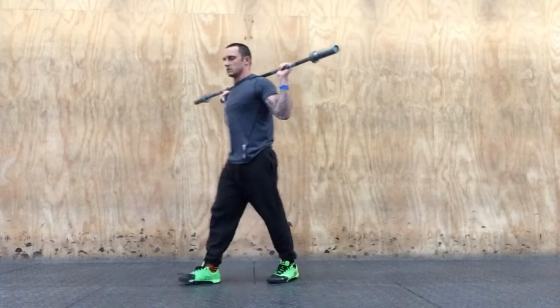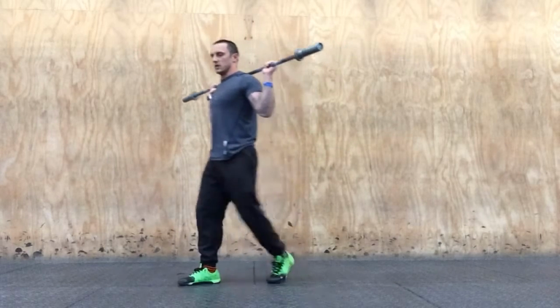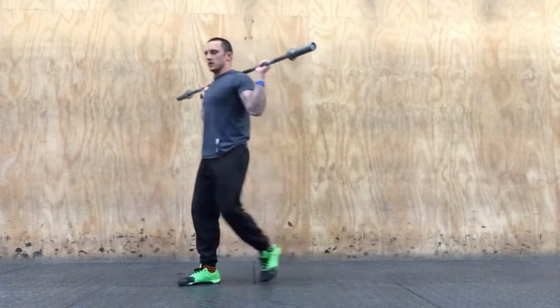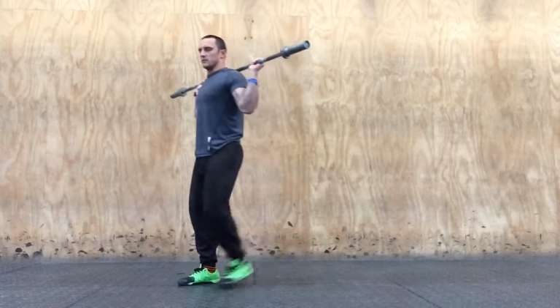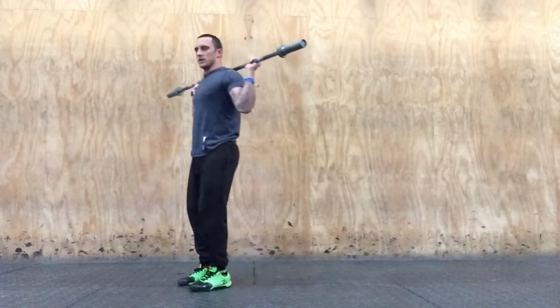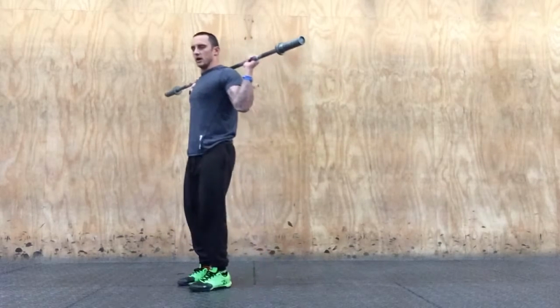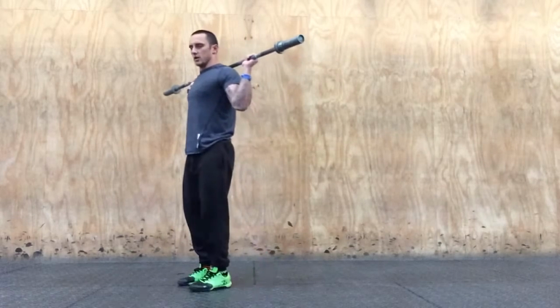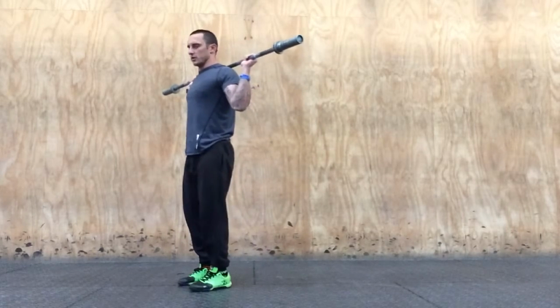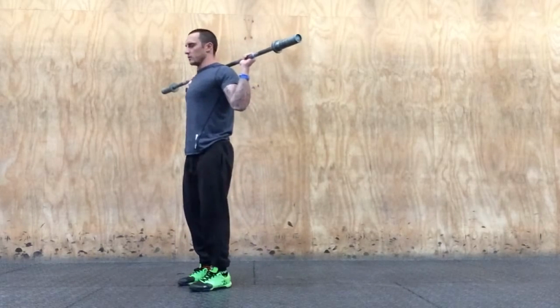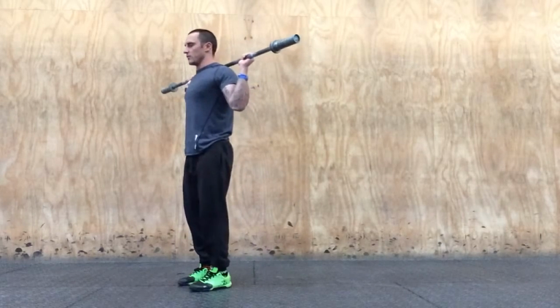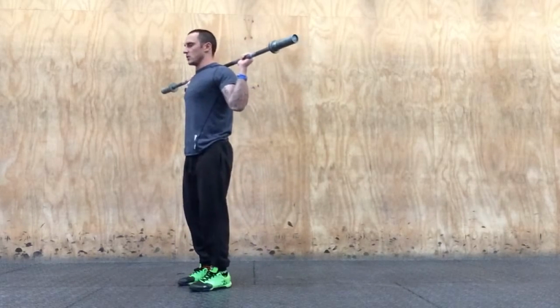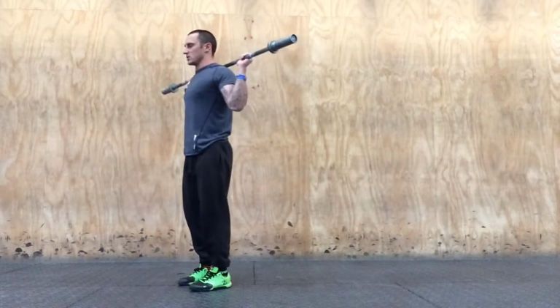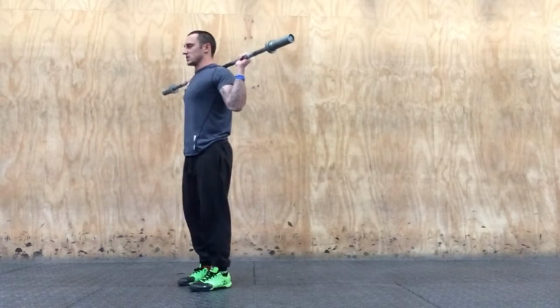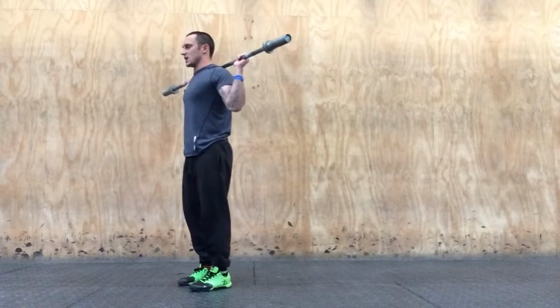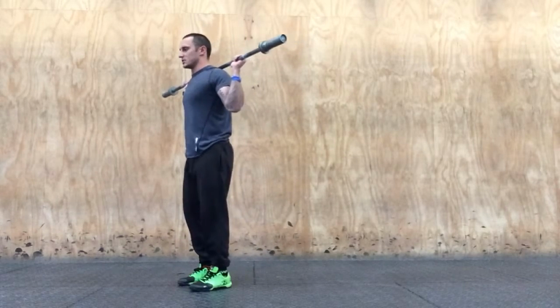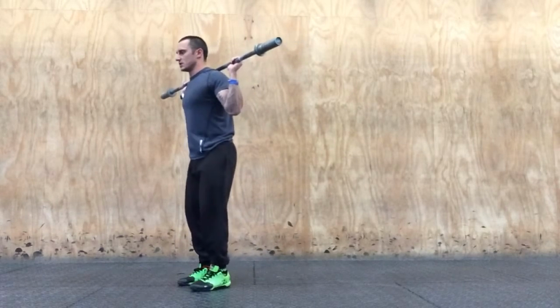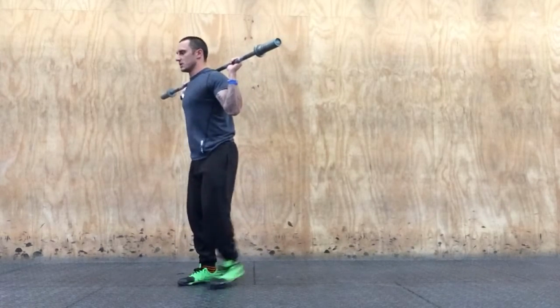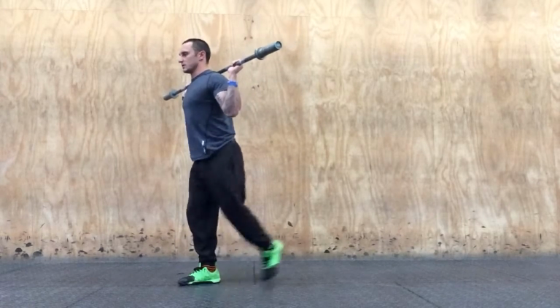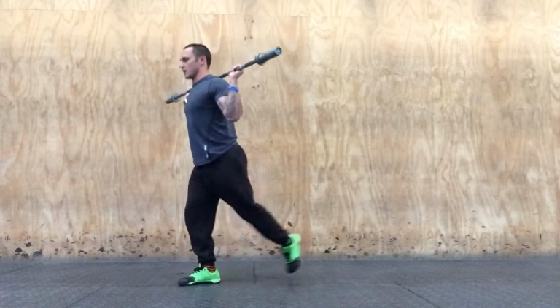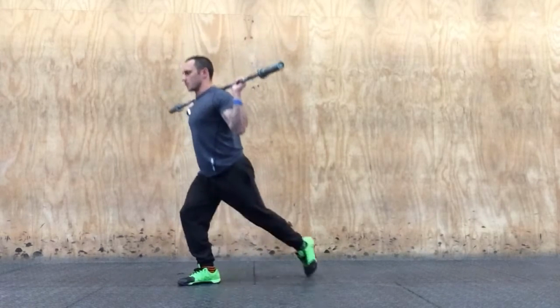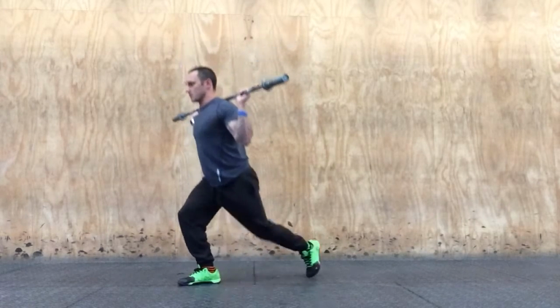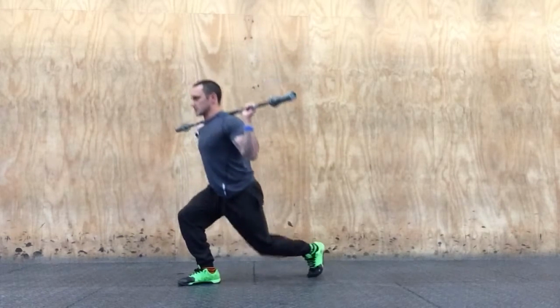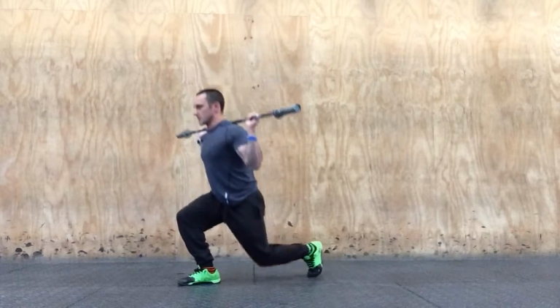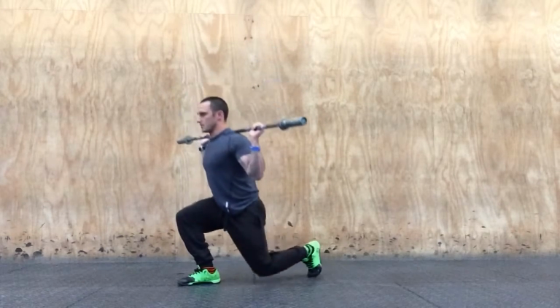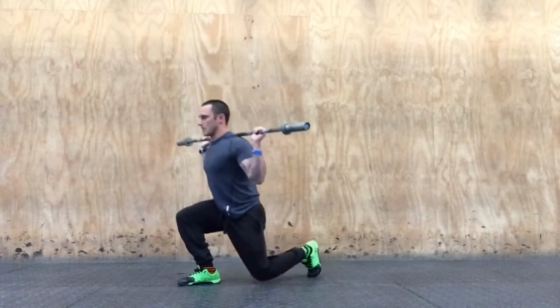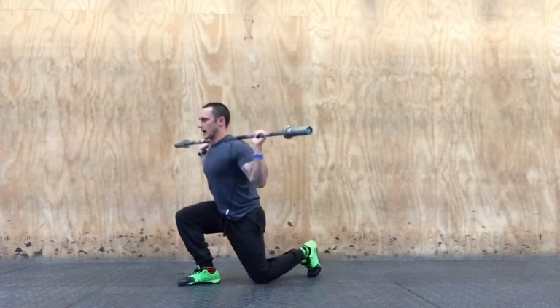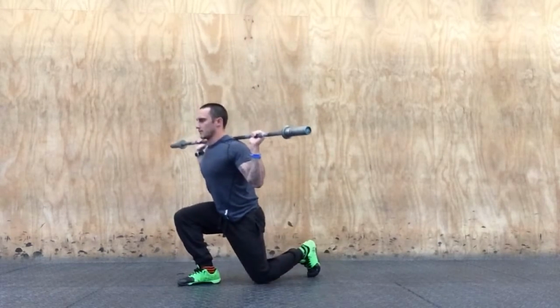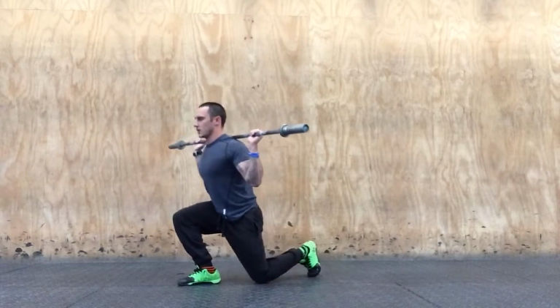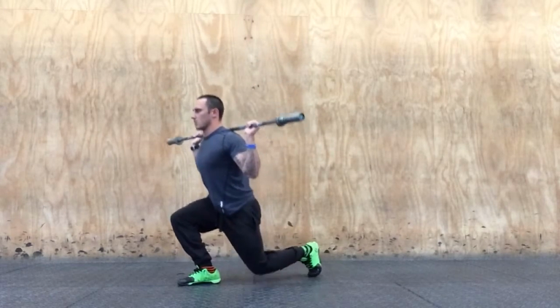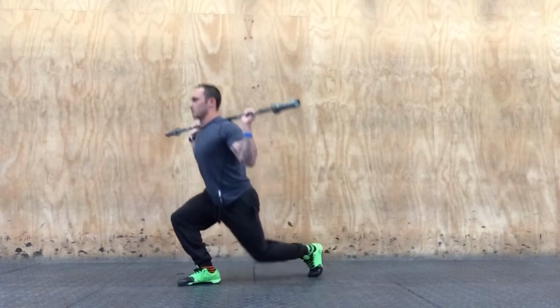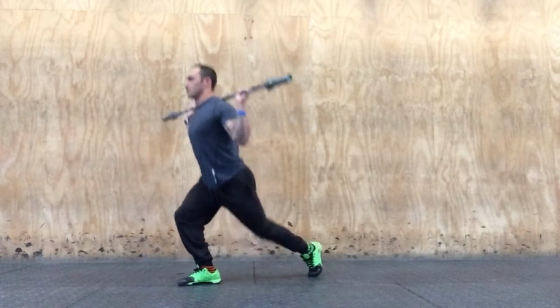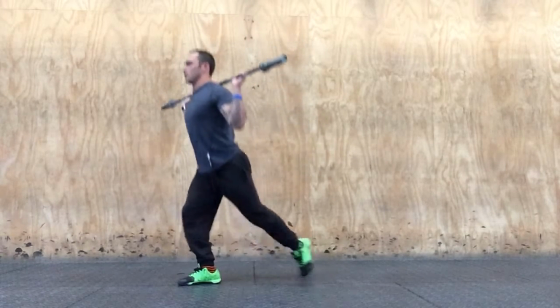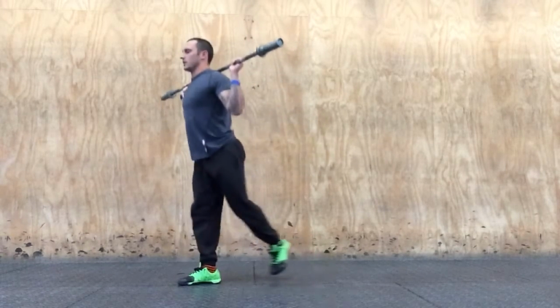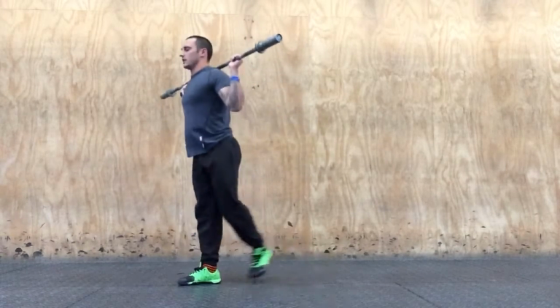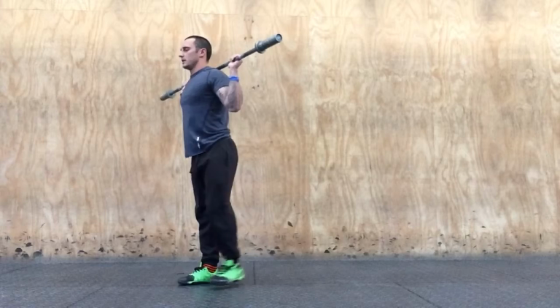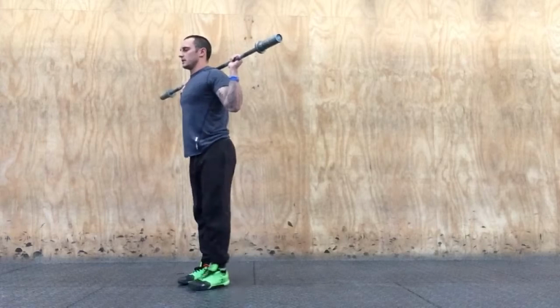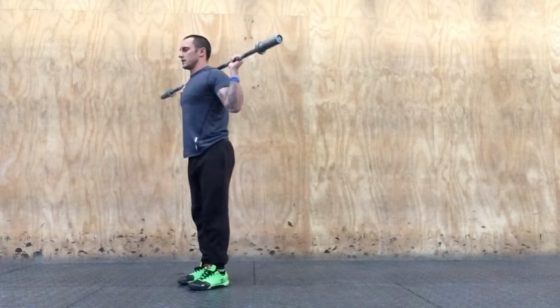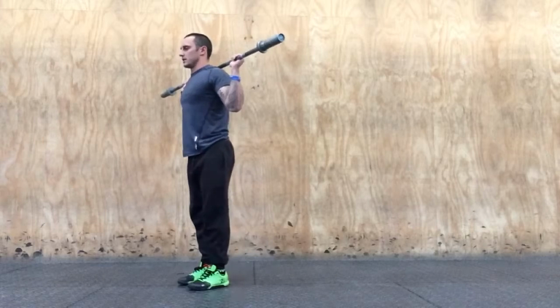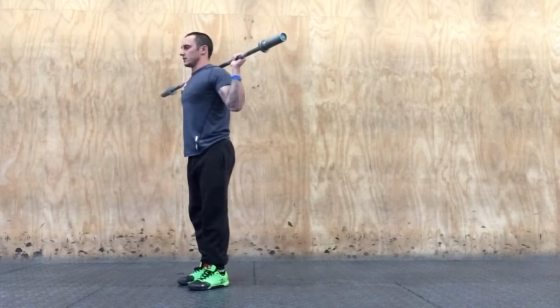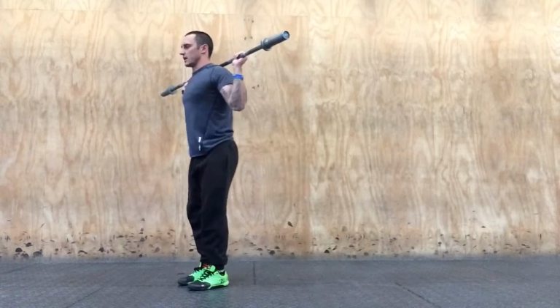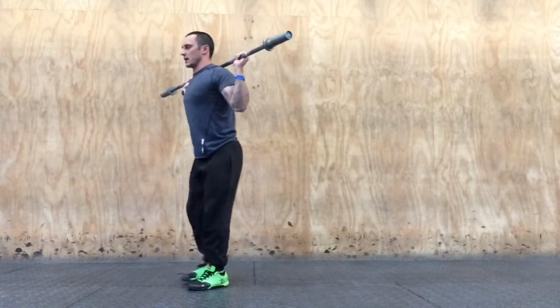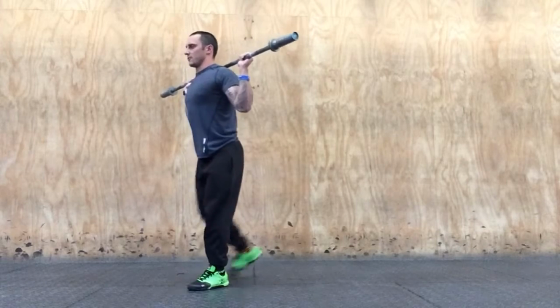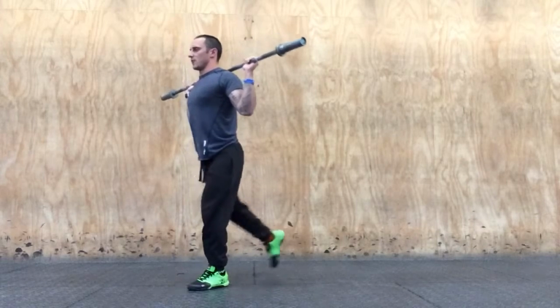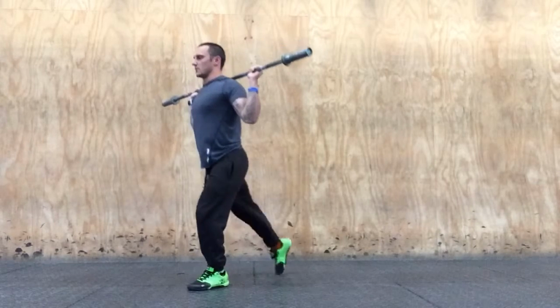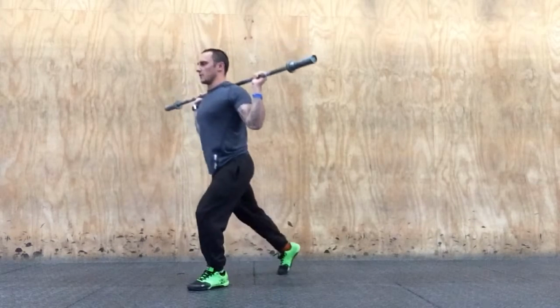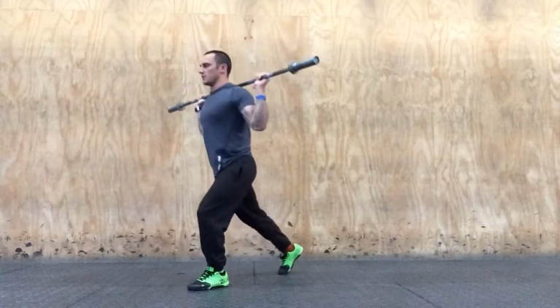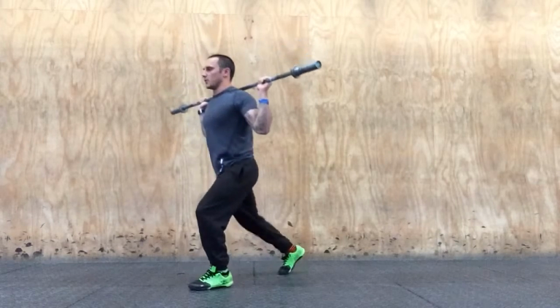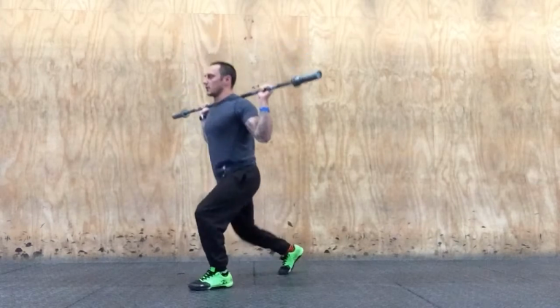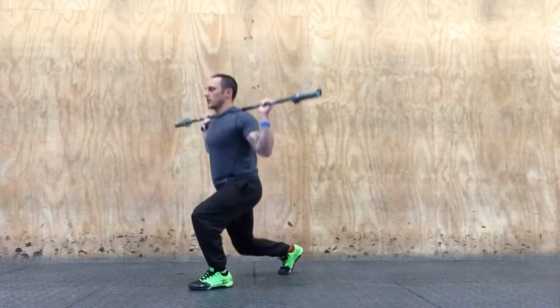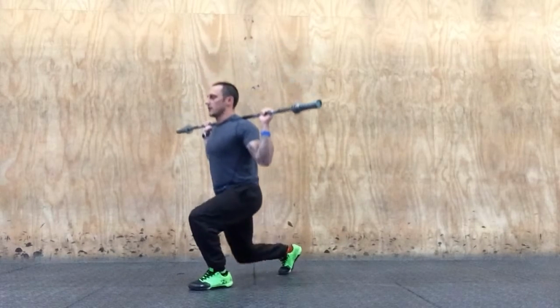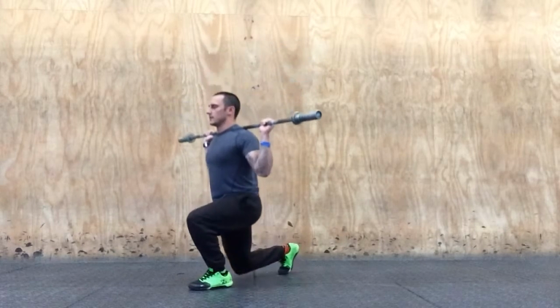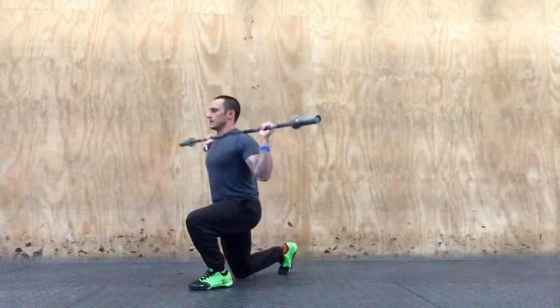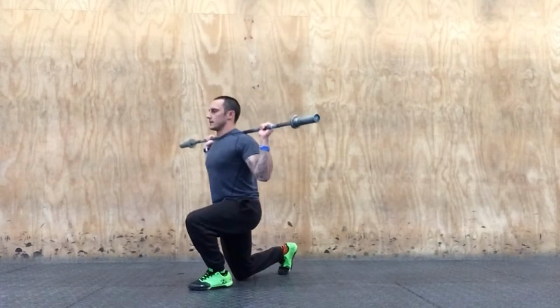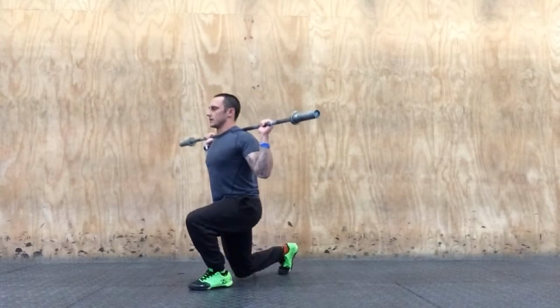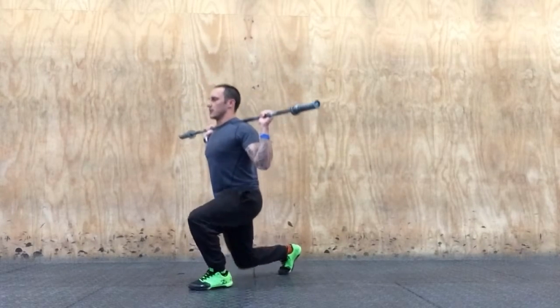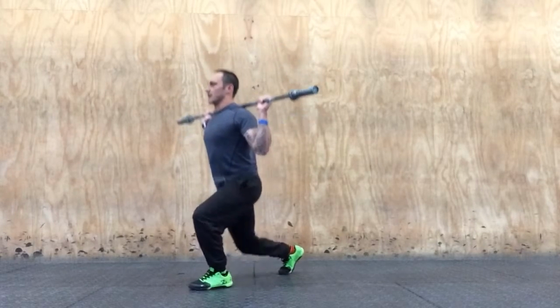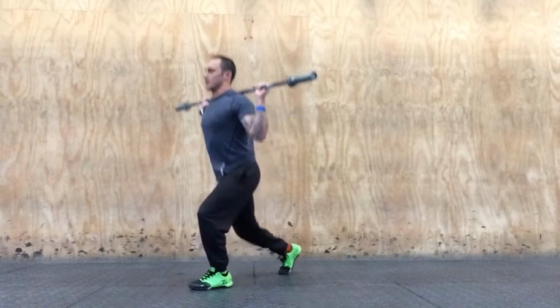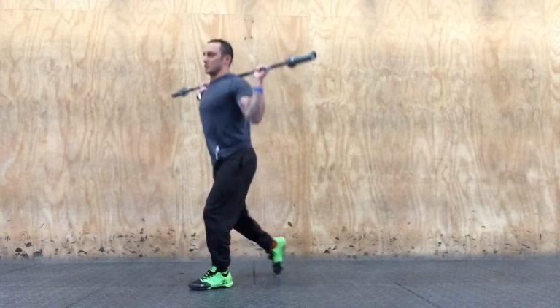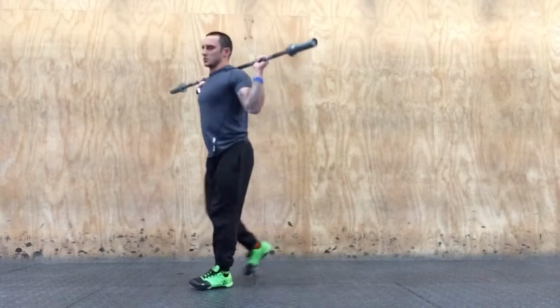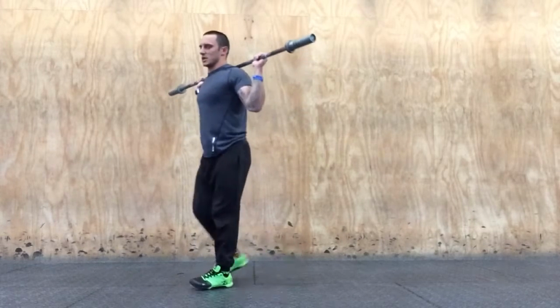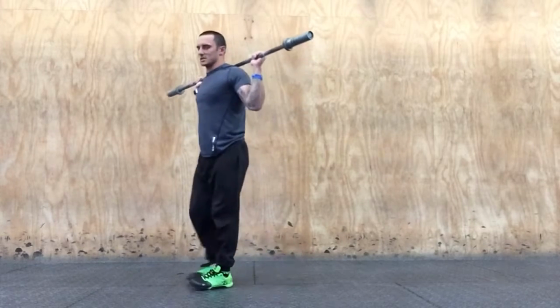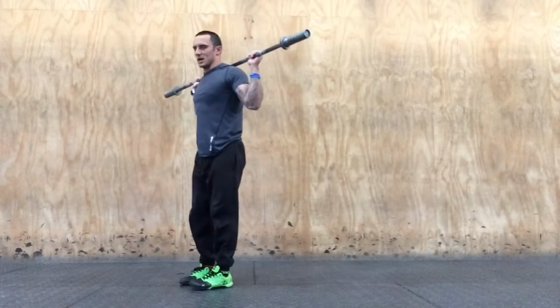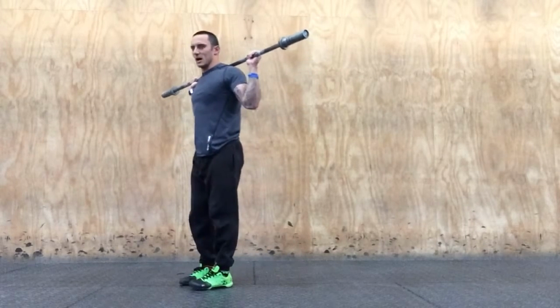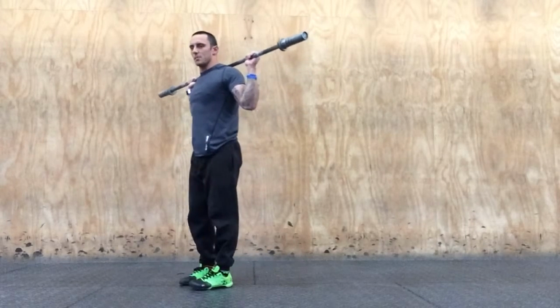Alternatively, I could go reverse lunge — that would be step back, find my foot, knee to the ground, find my foot, knee to the ground. Keep your chest up.